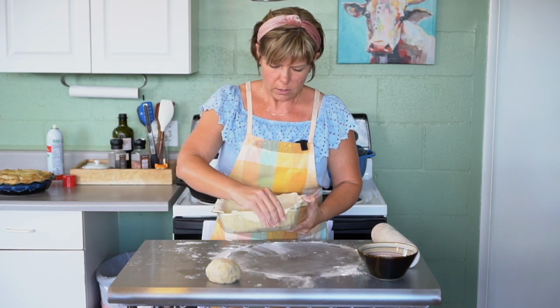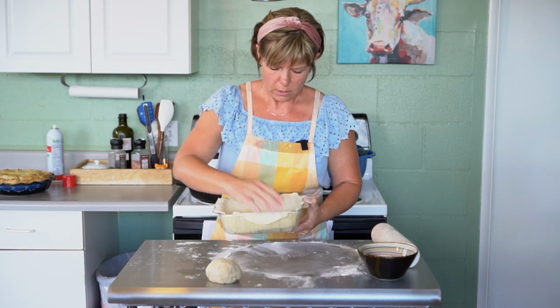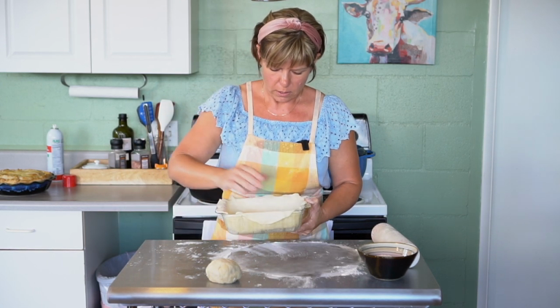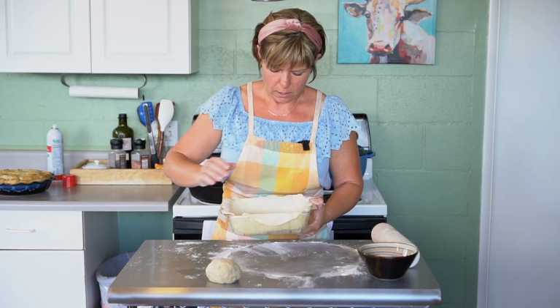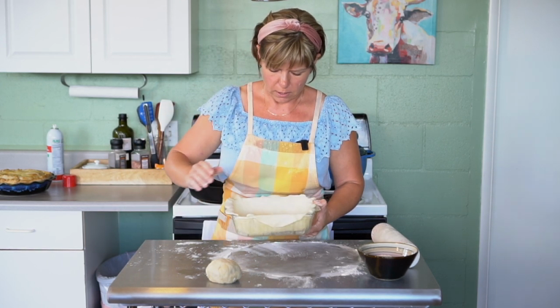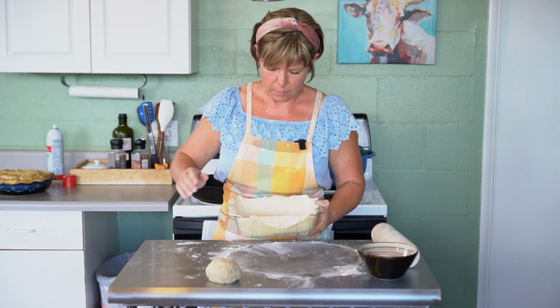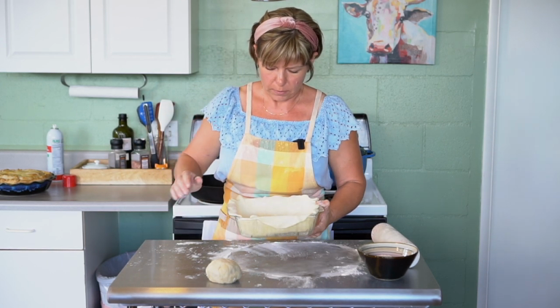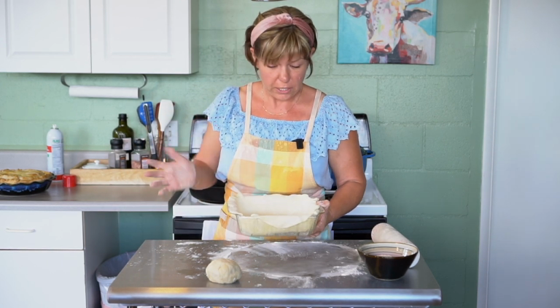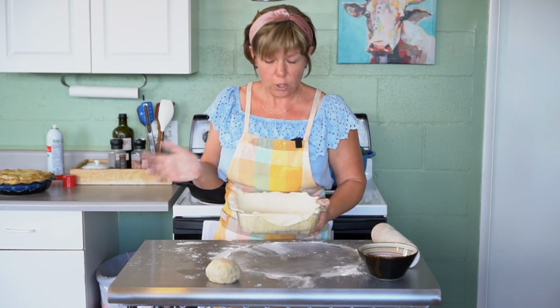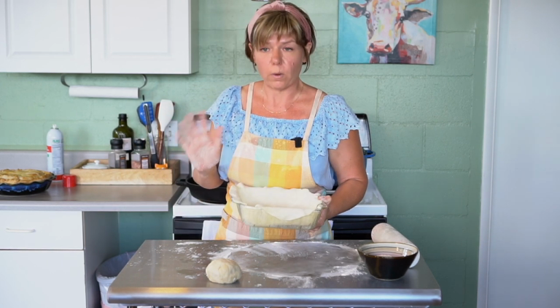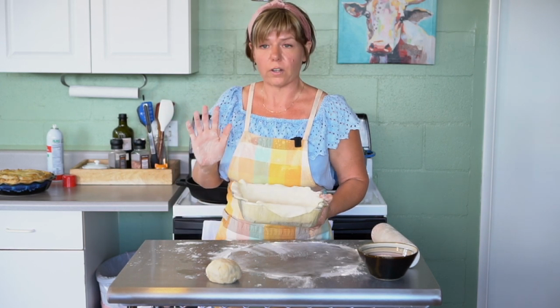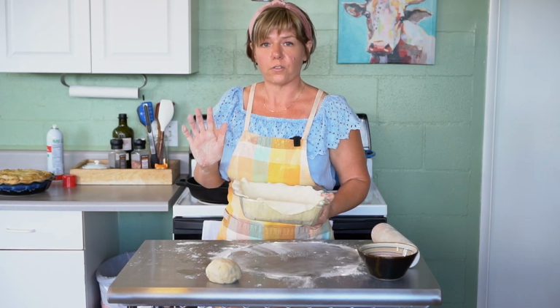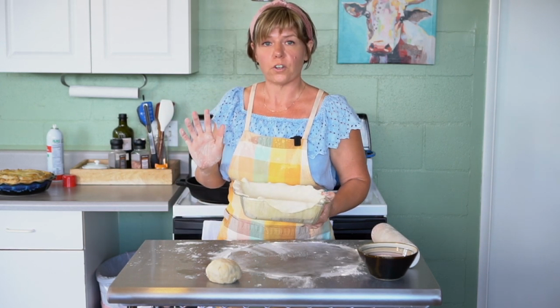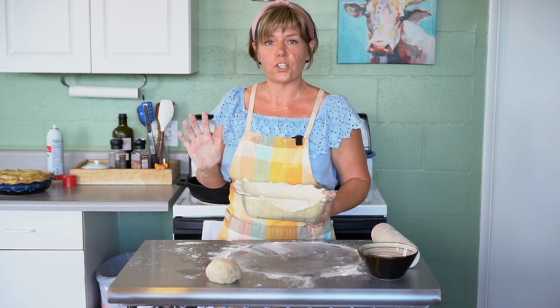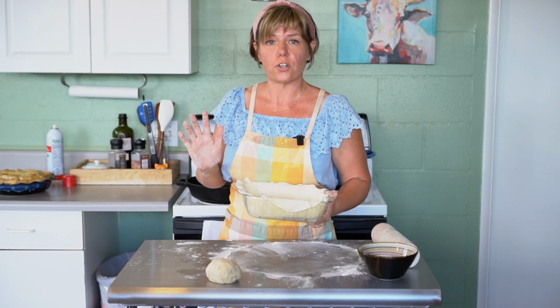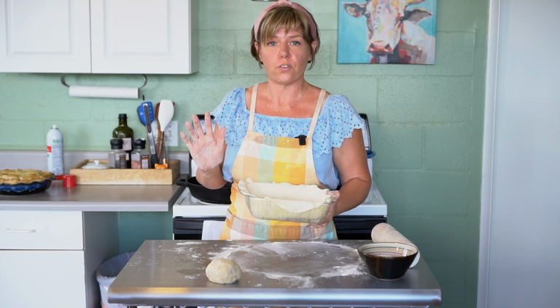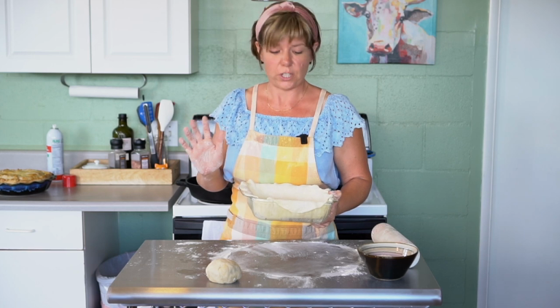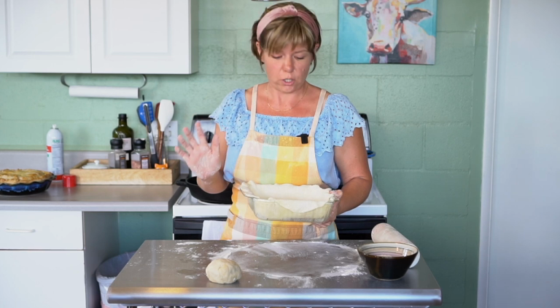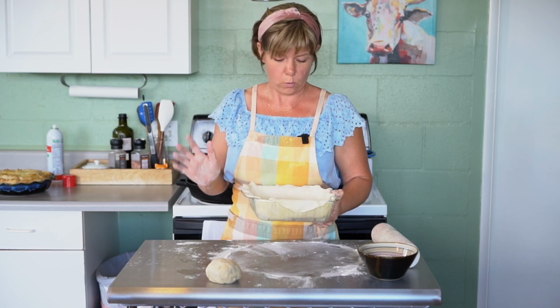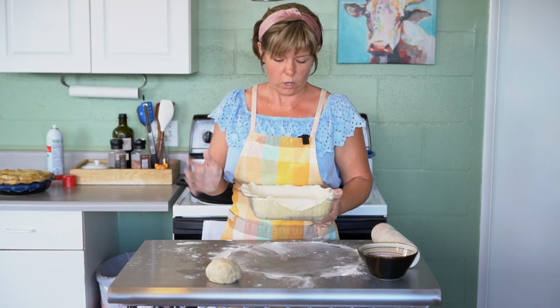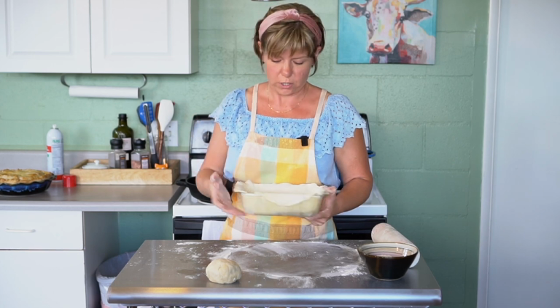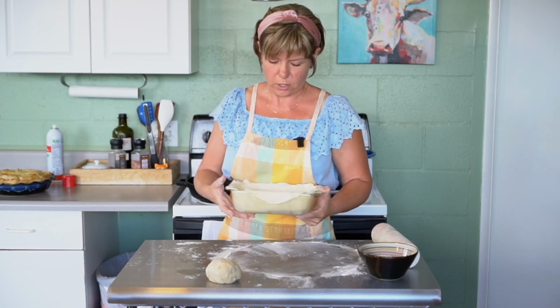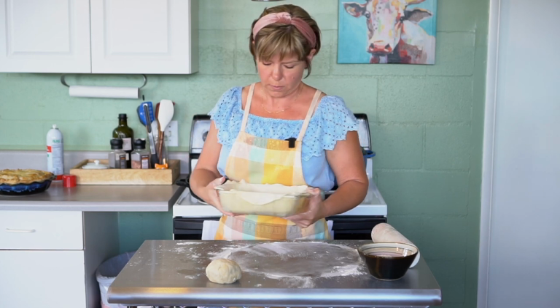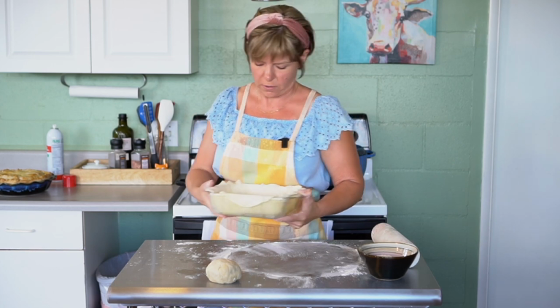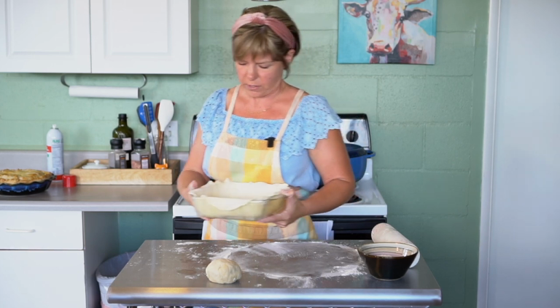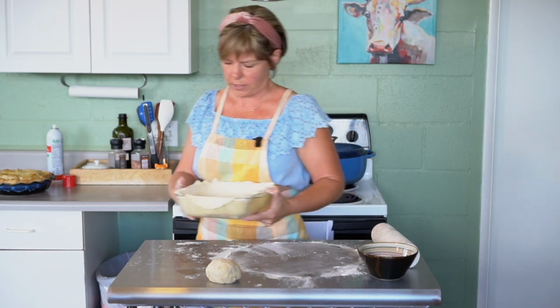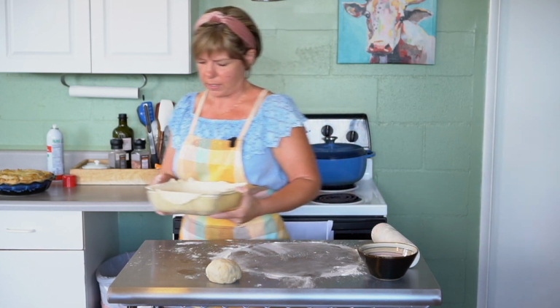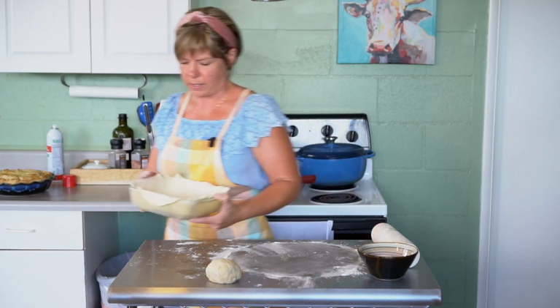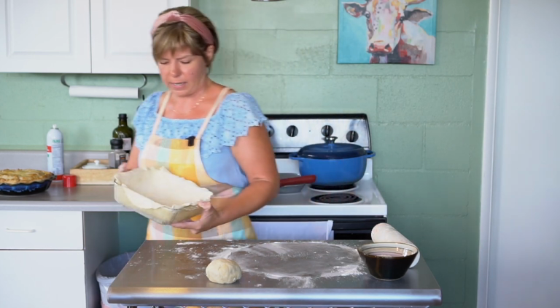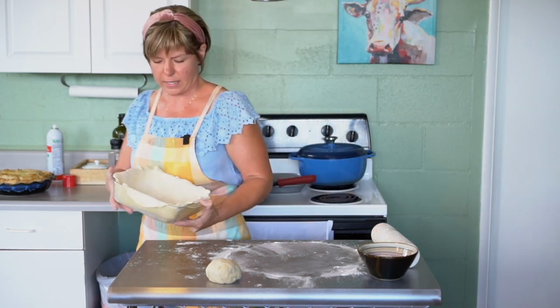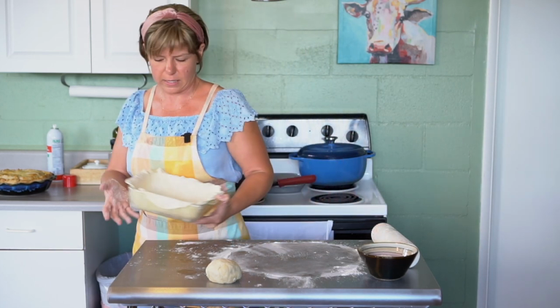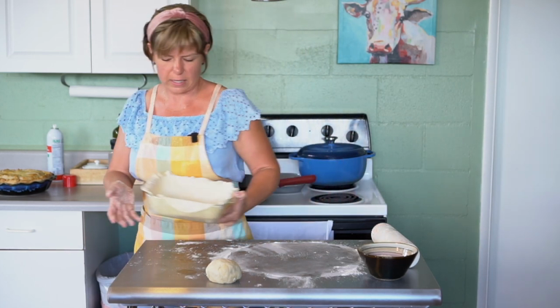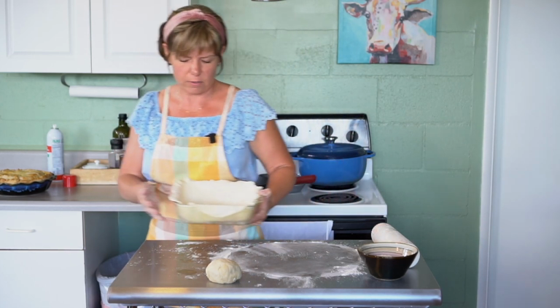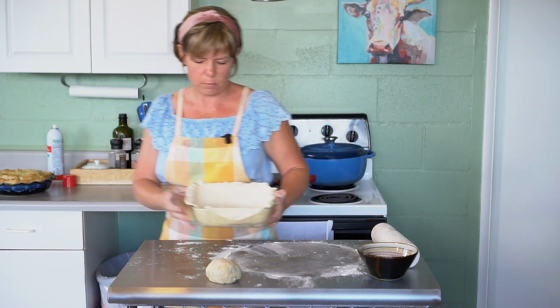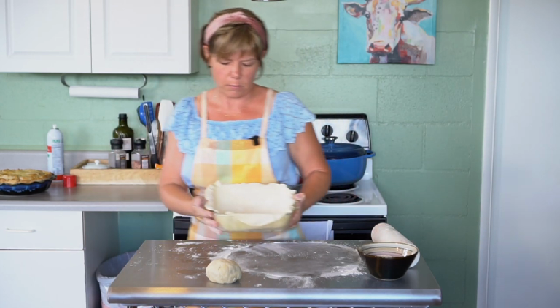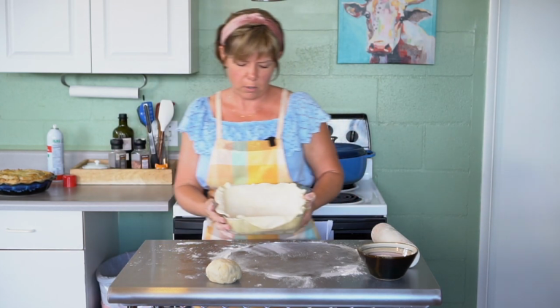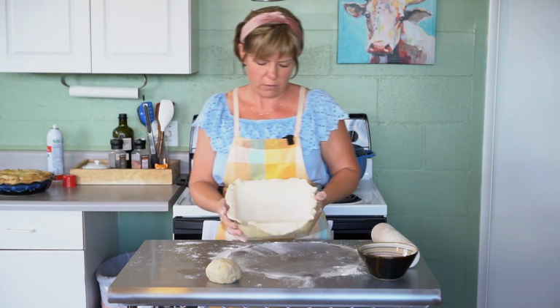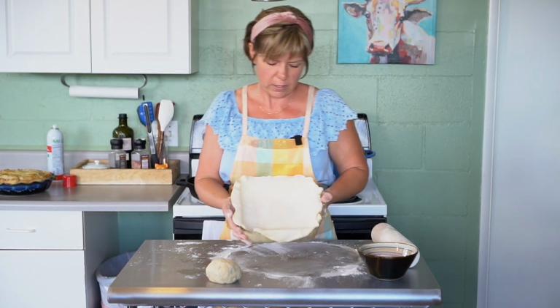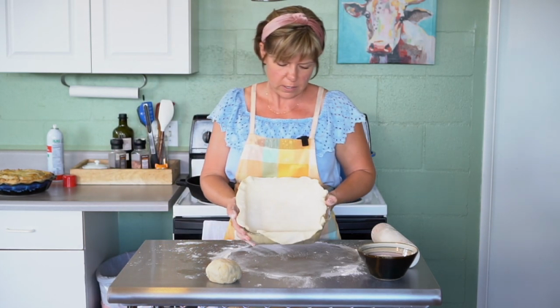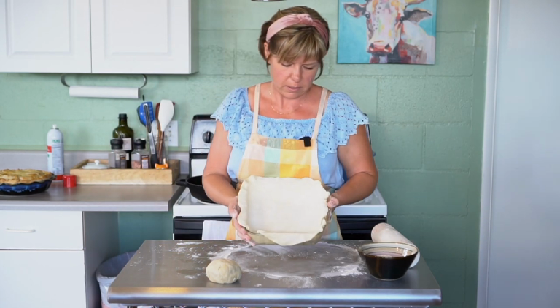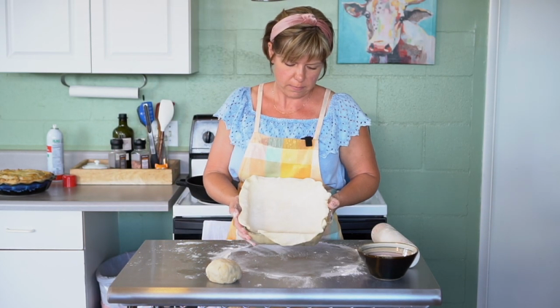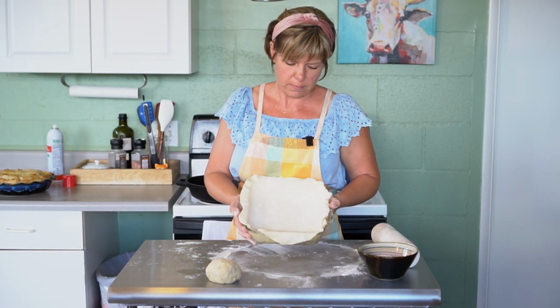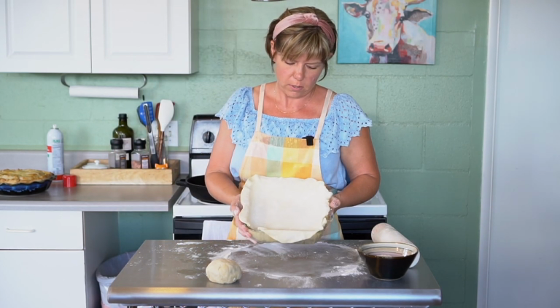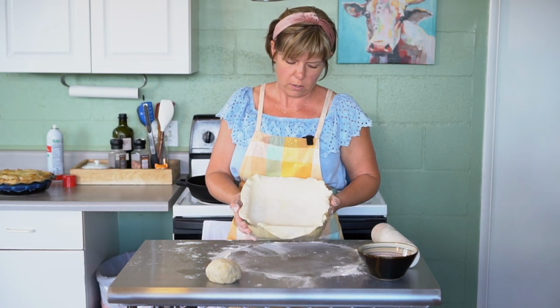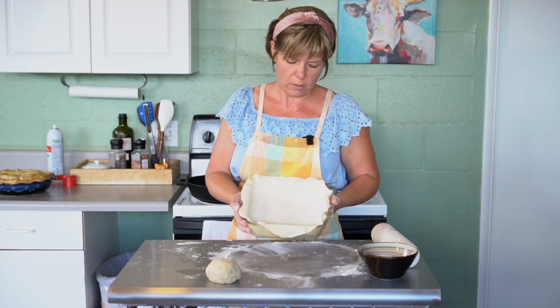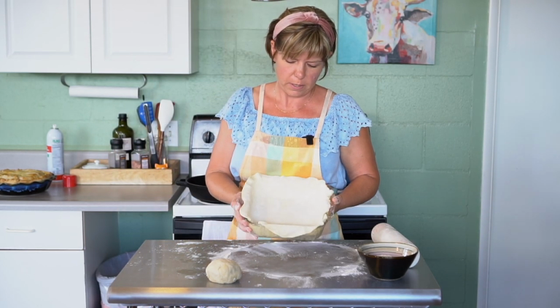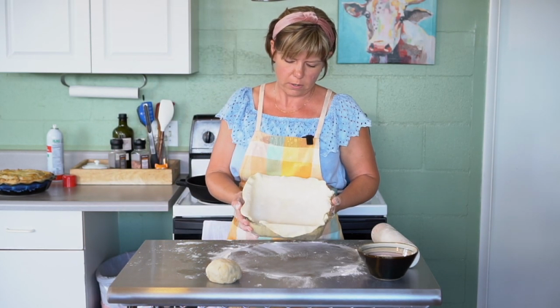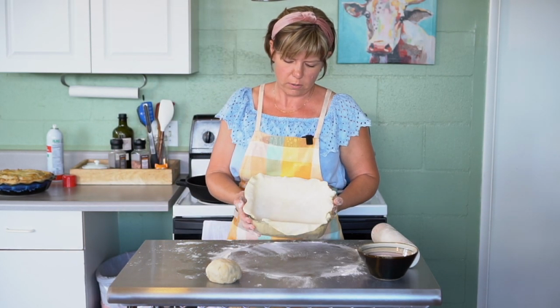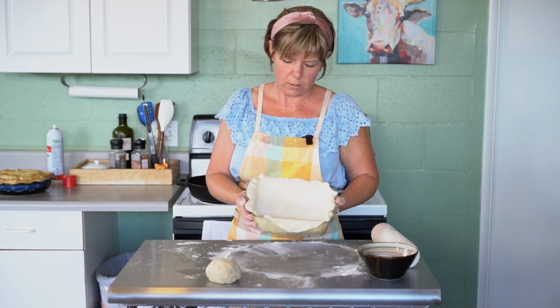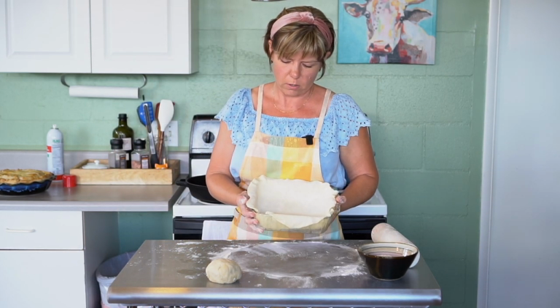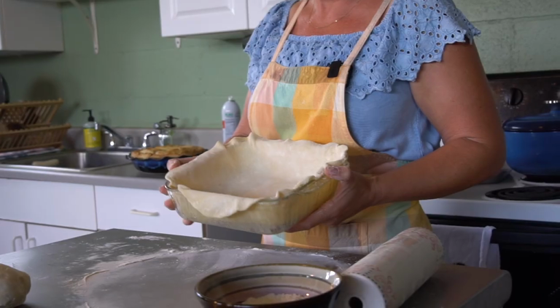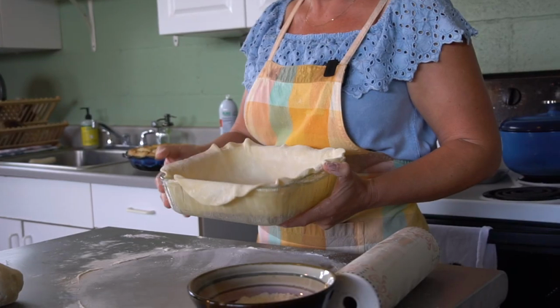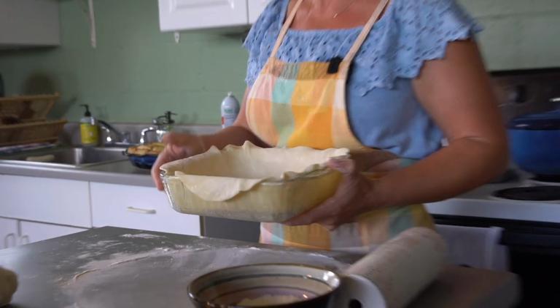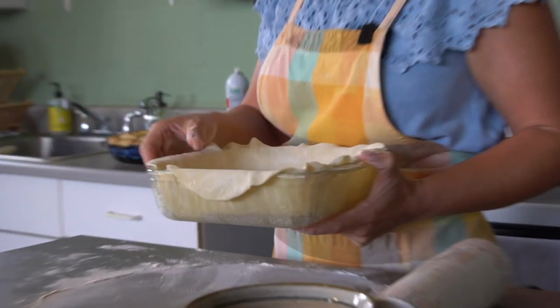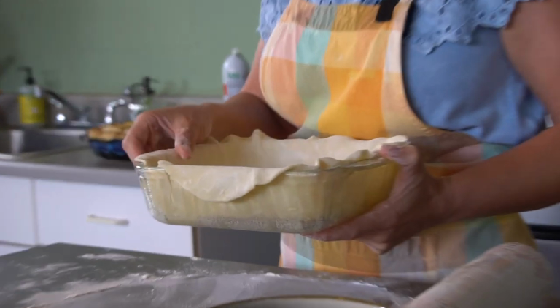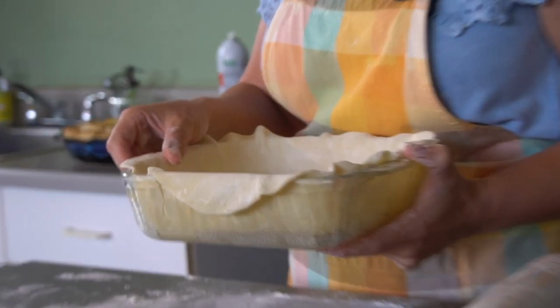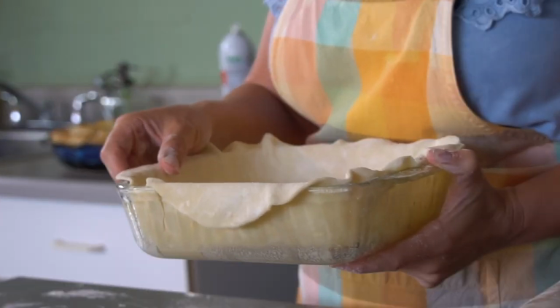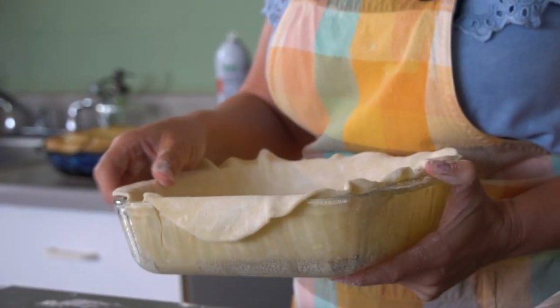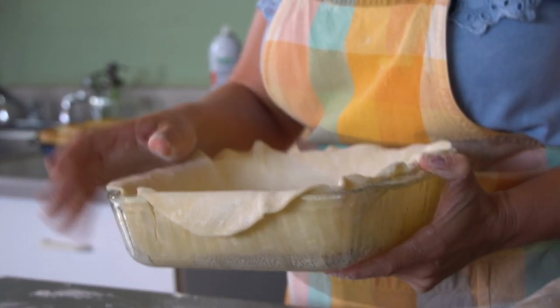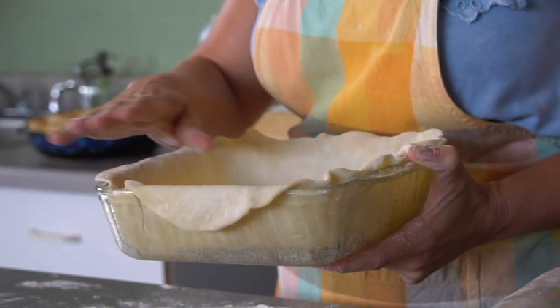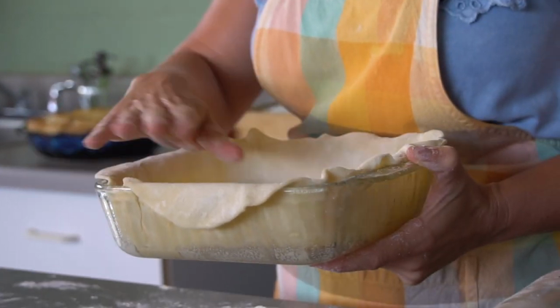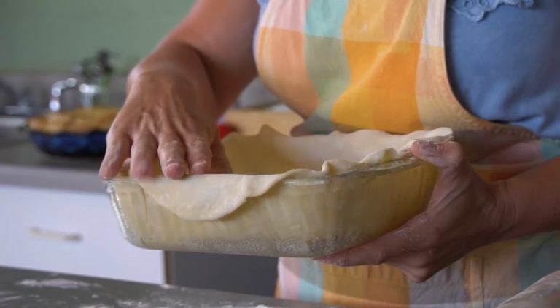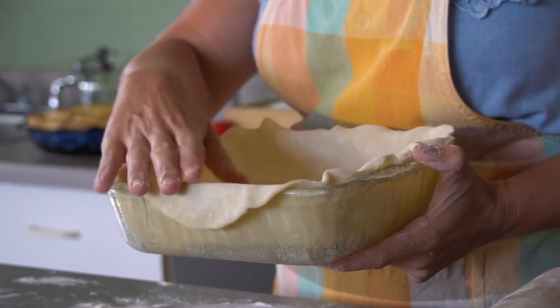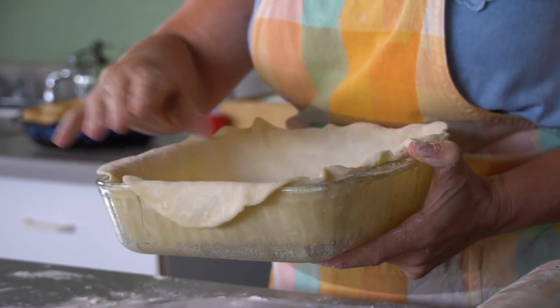Either the fridge or freezer works perfectly. And it doesn't have to be perfect — I'm all about a more rustic look.